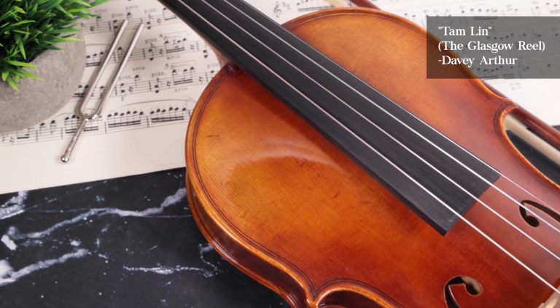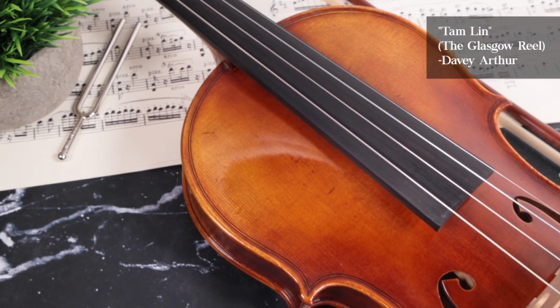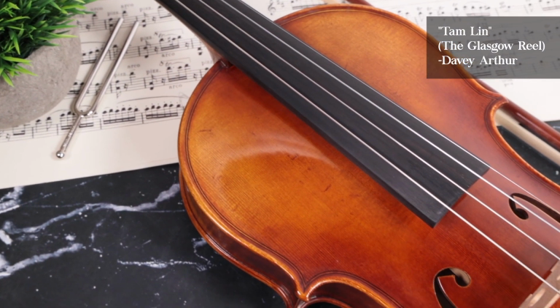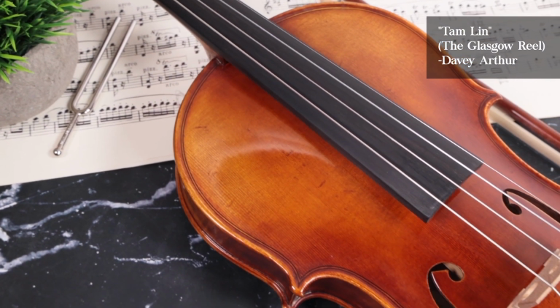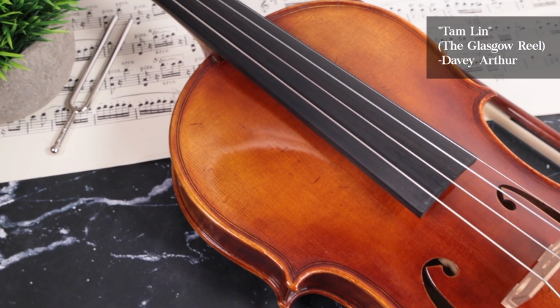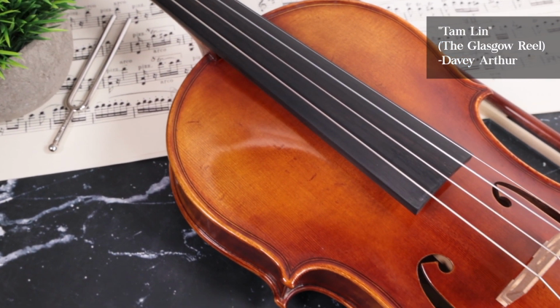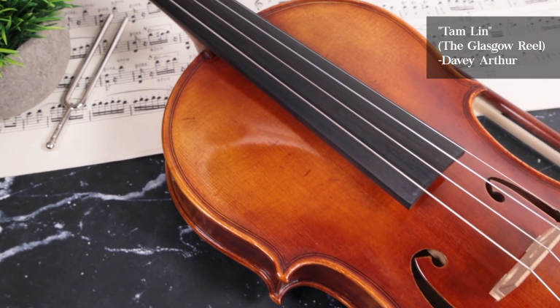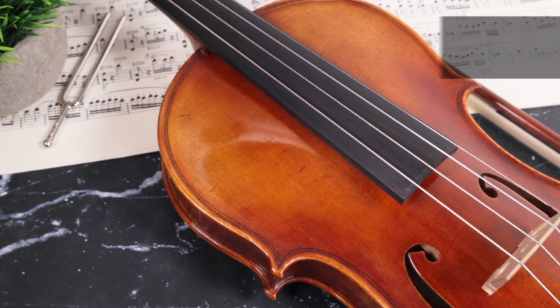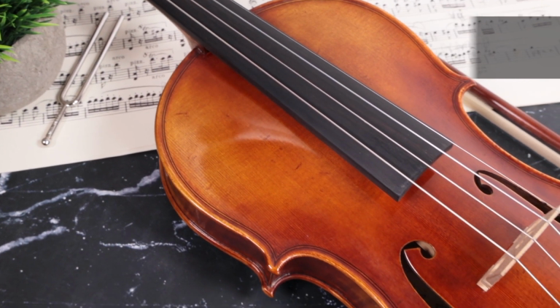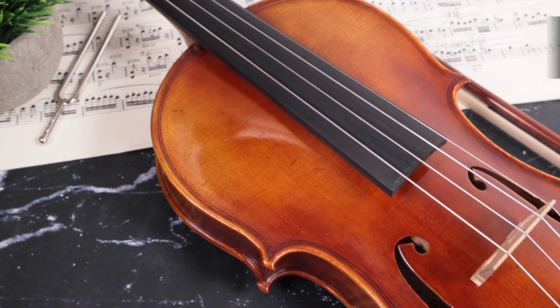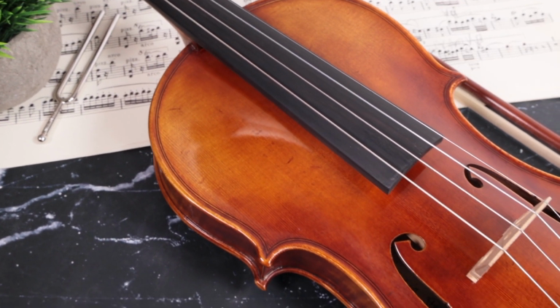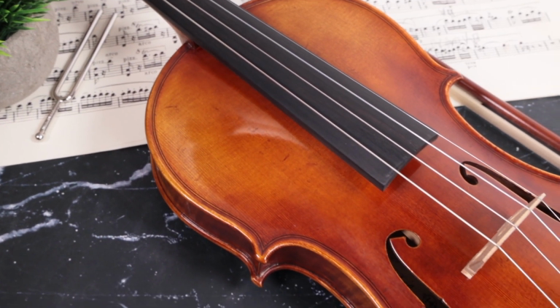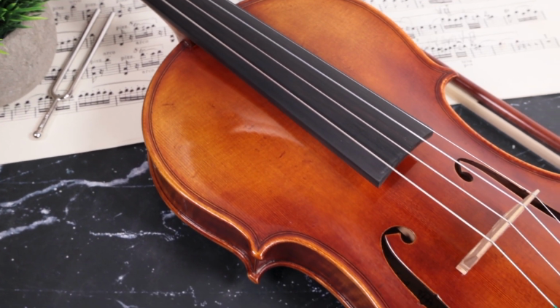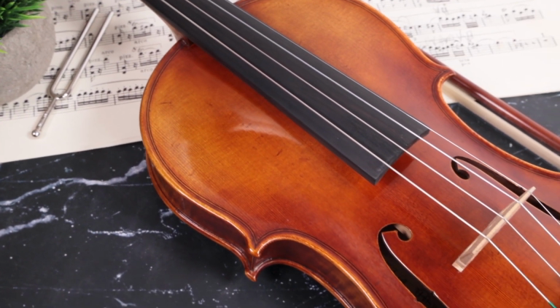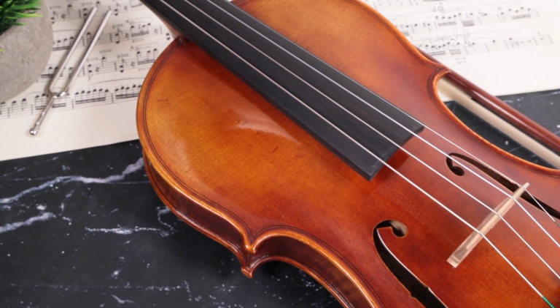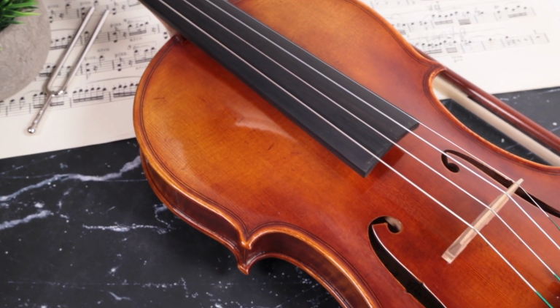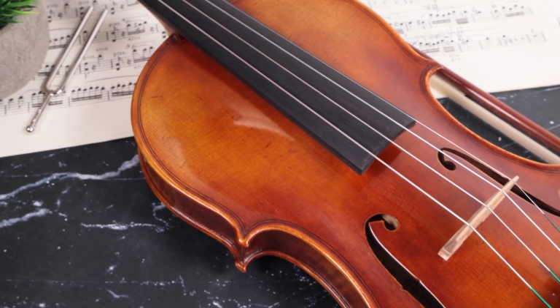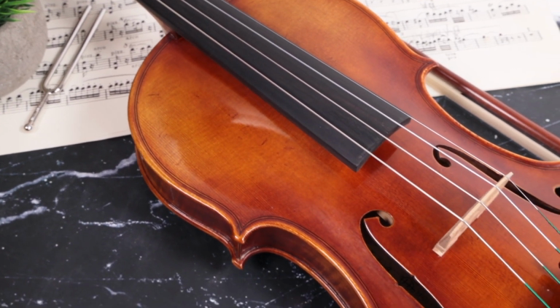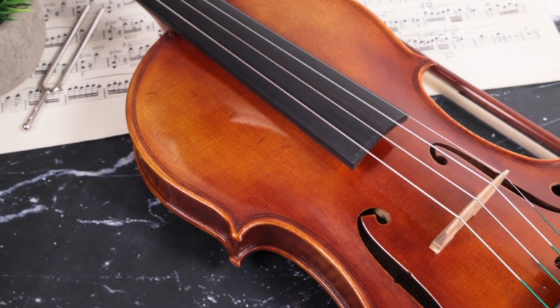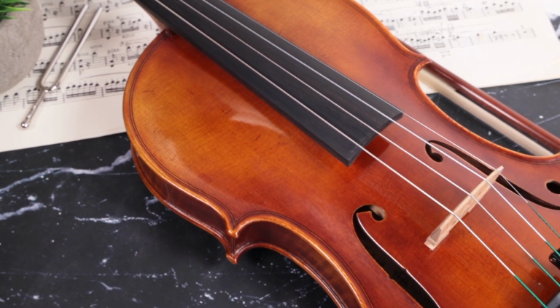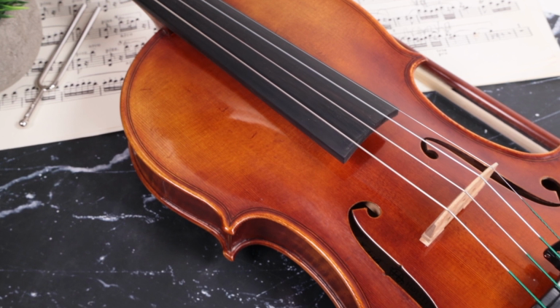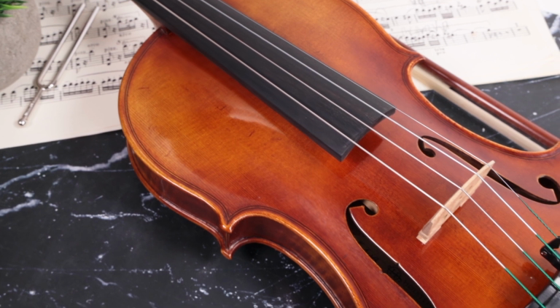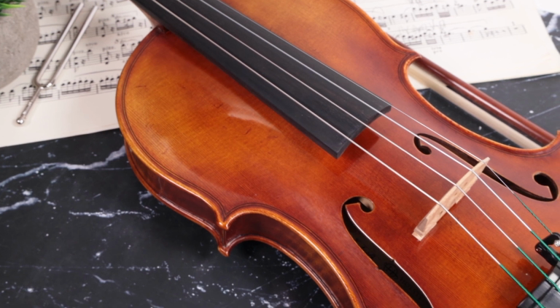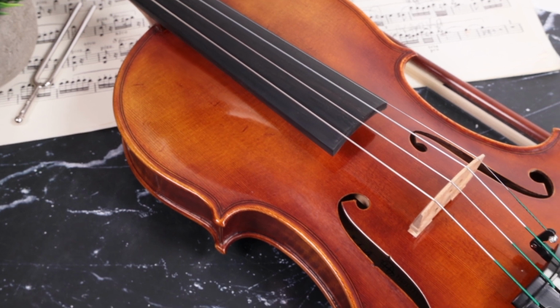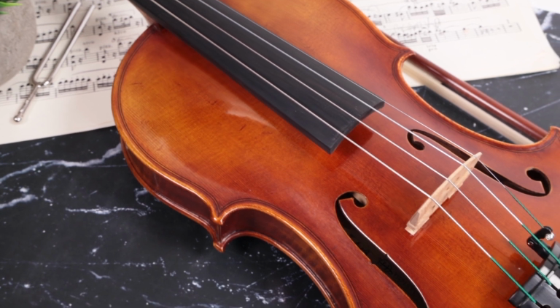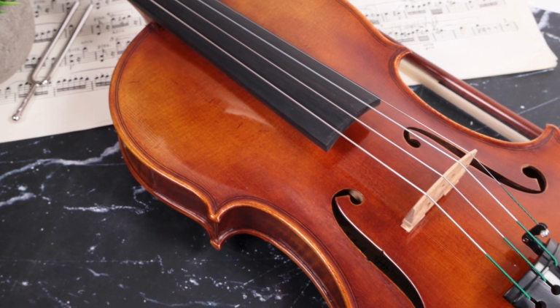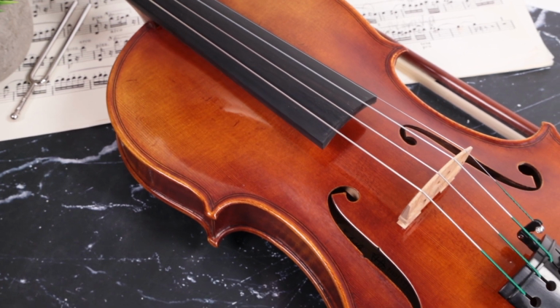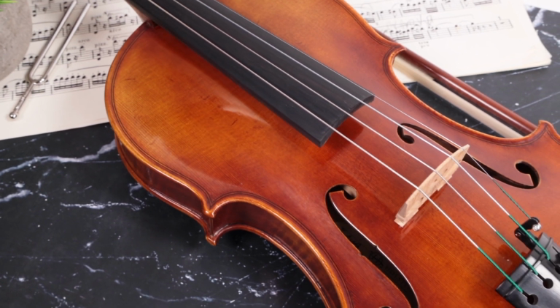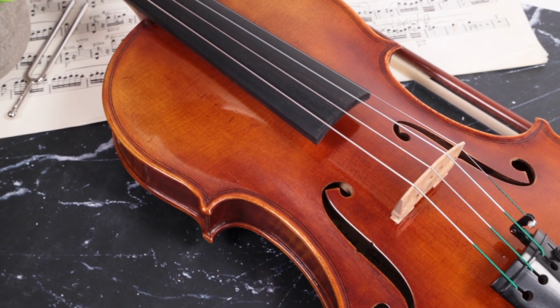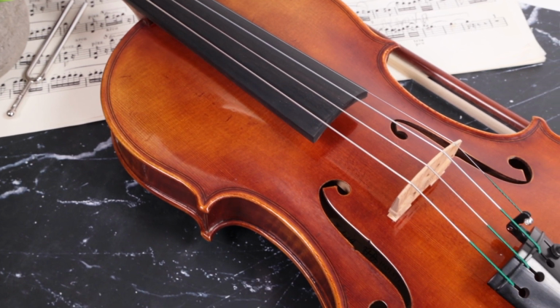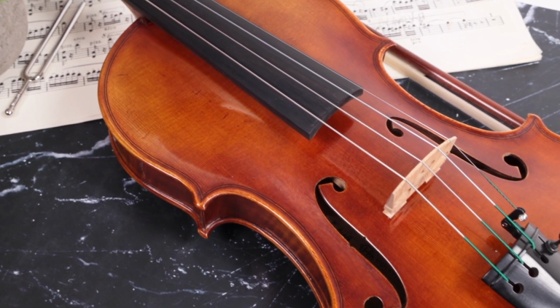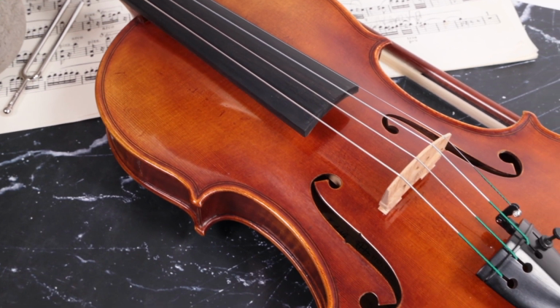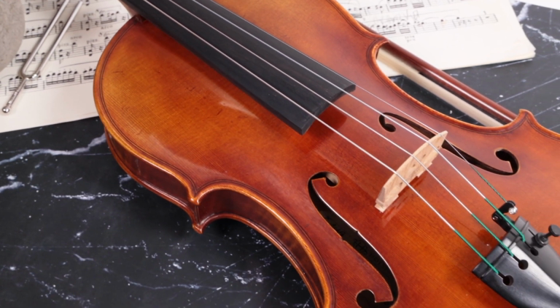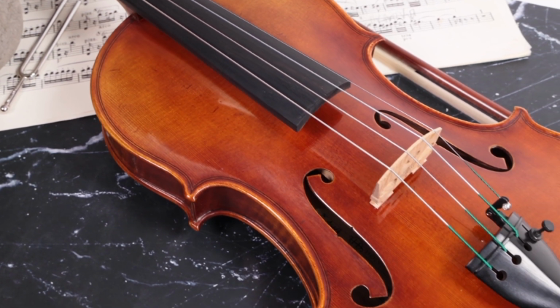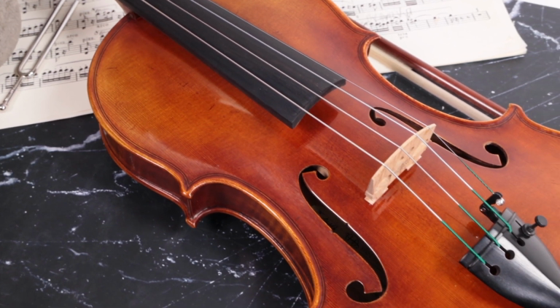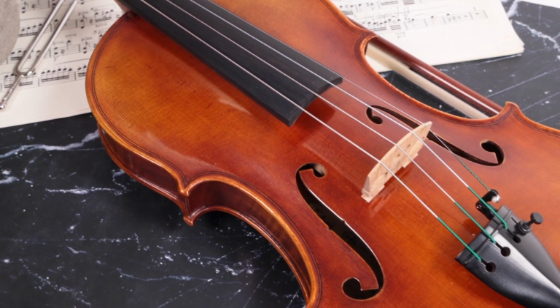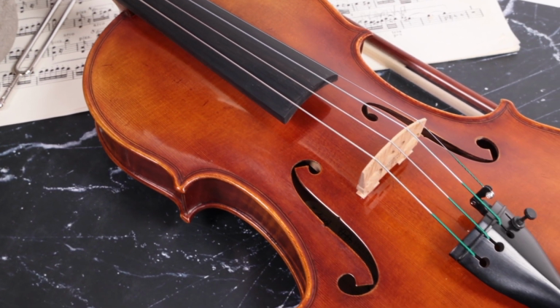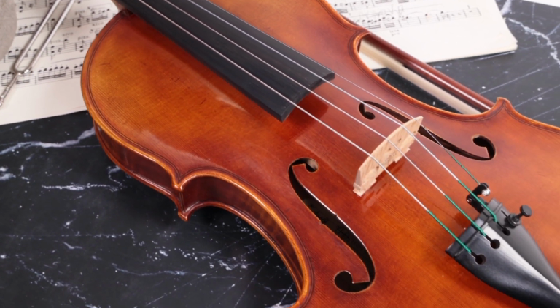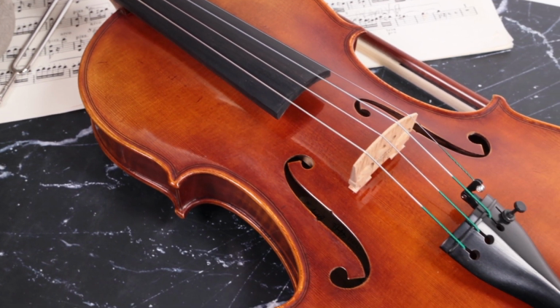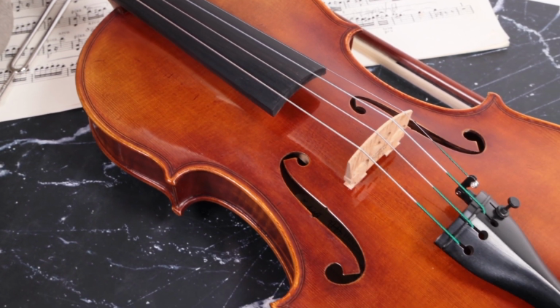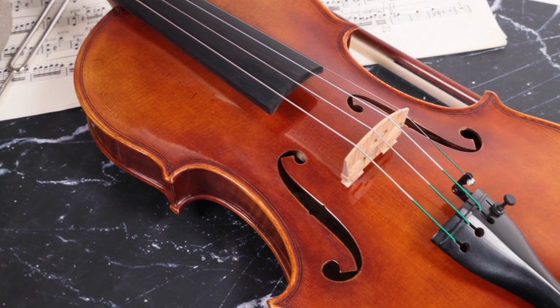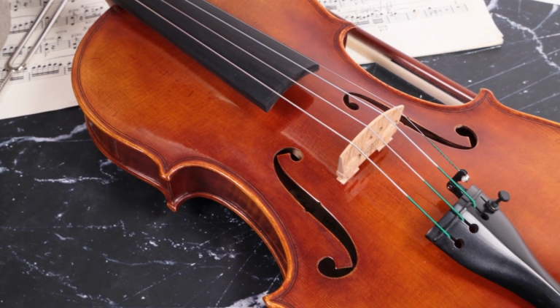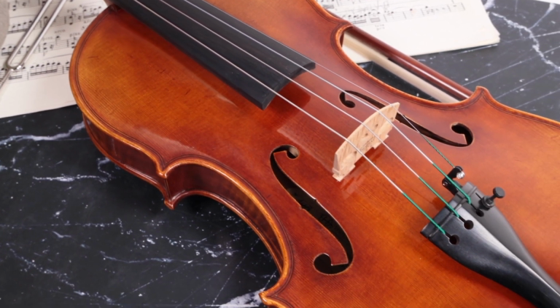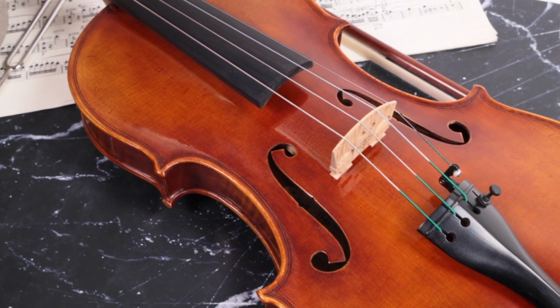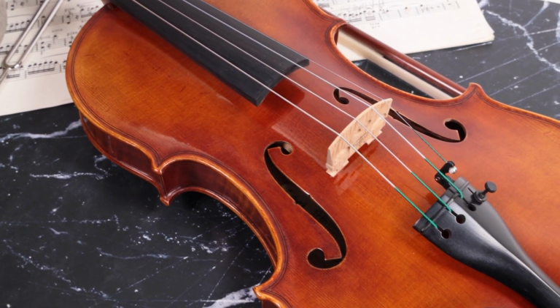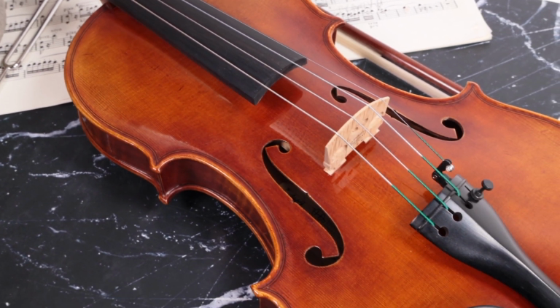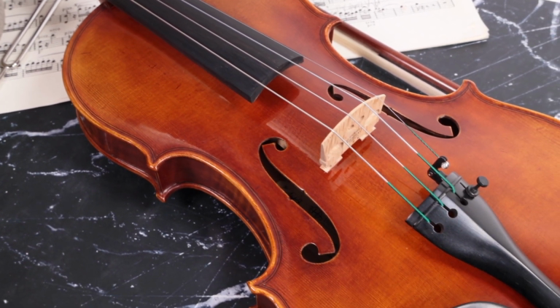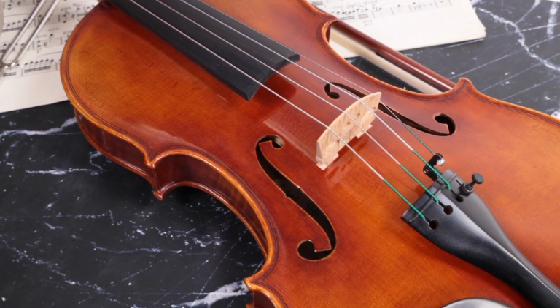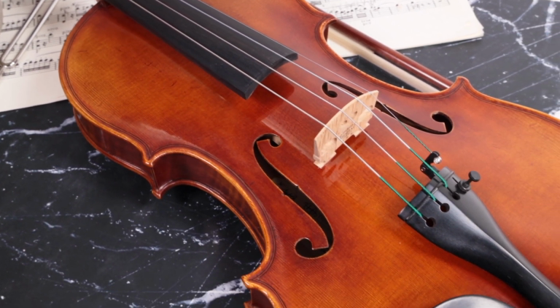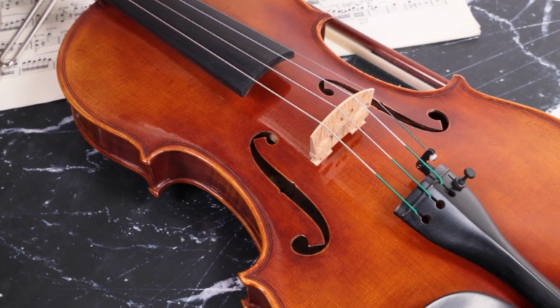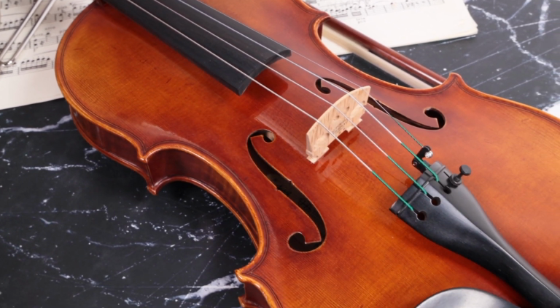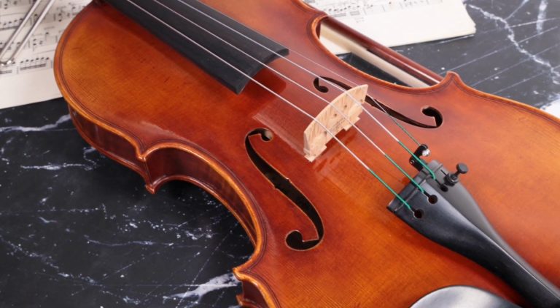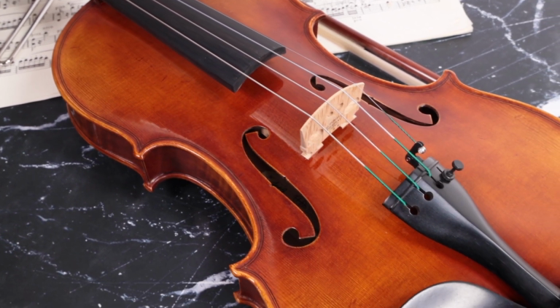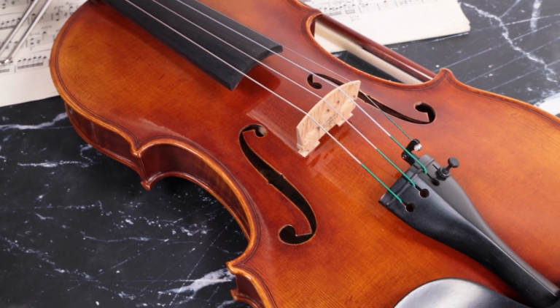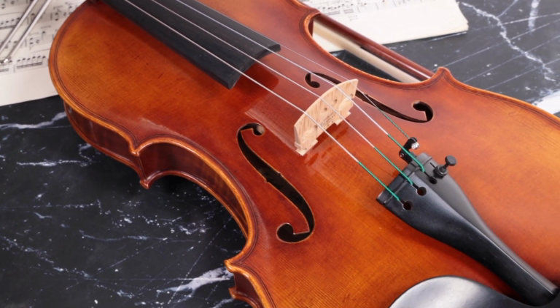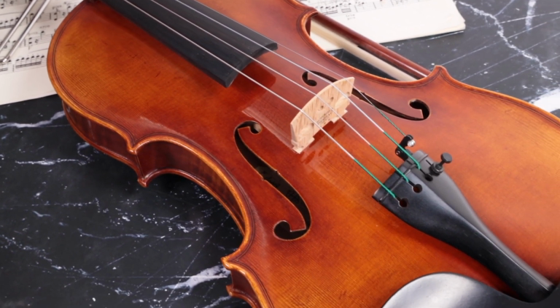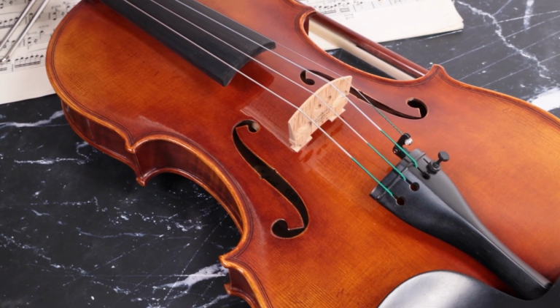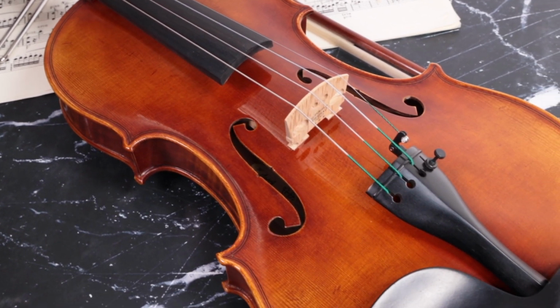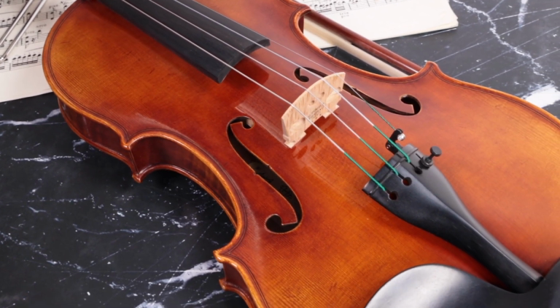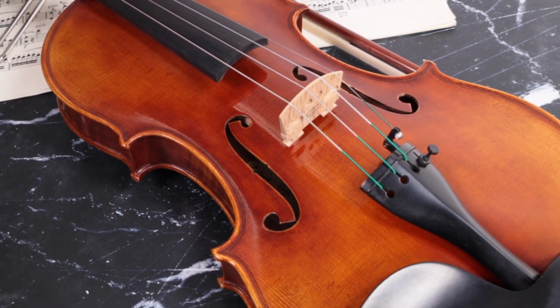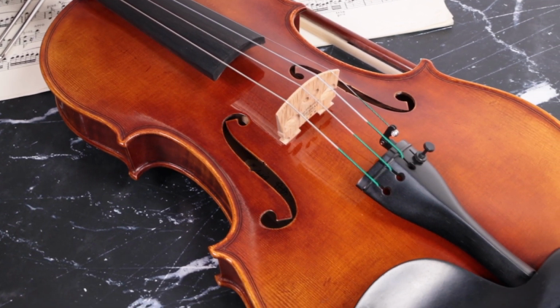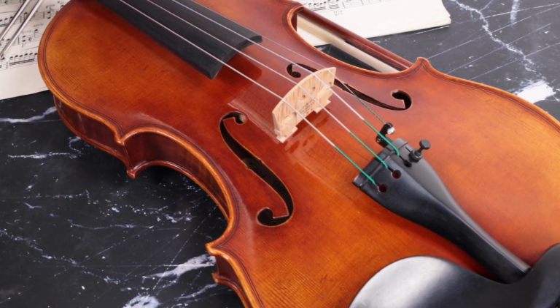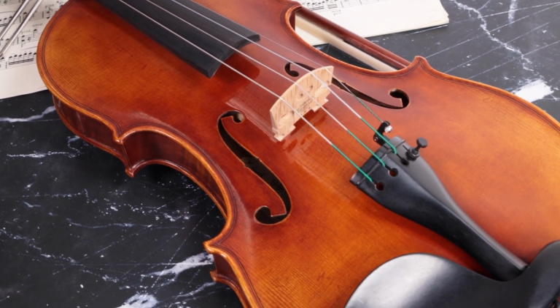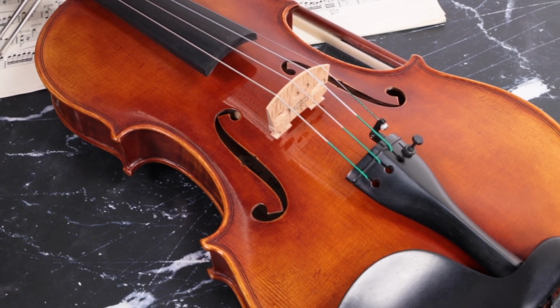Each instrument is set up and tested here at our shop before shipping to ensure that it sounds great and plays effortlessly.